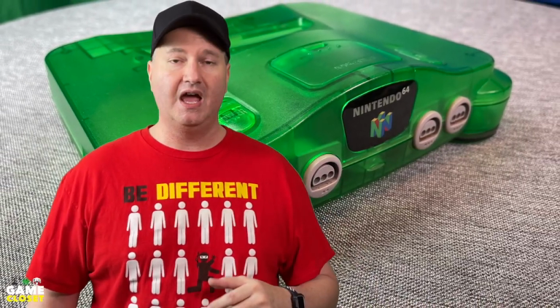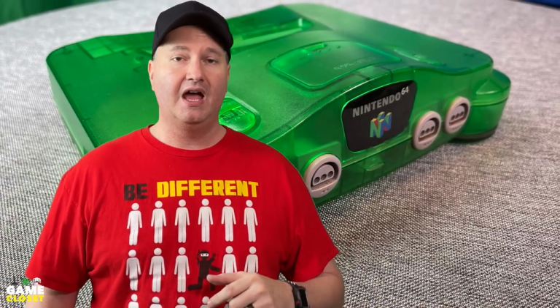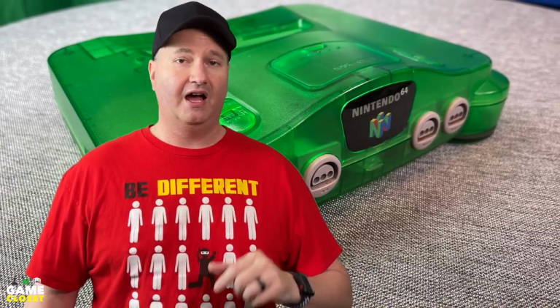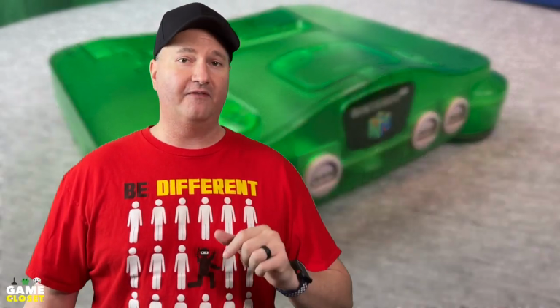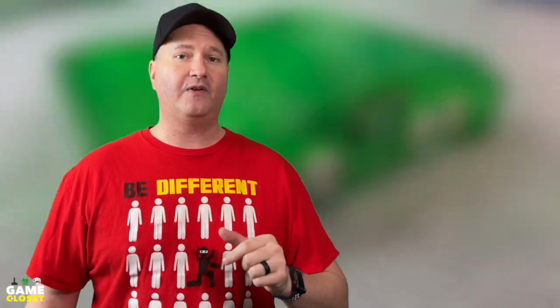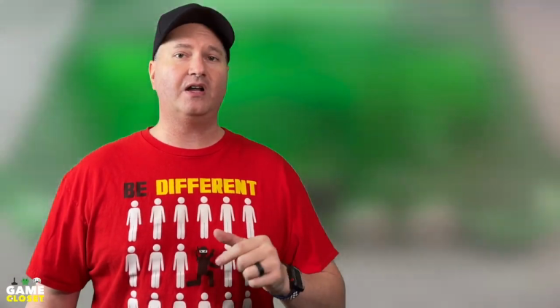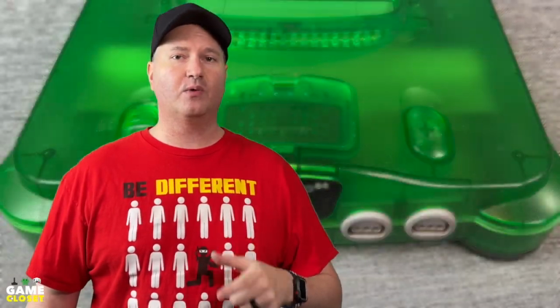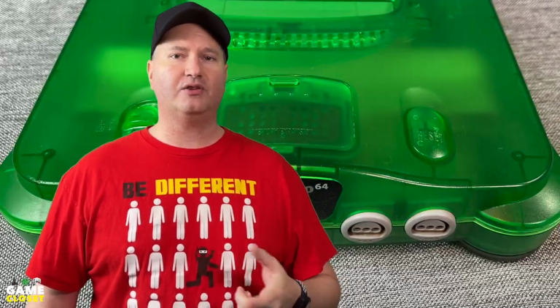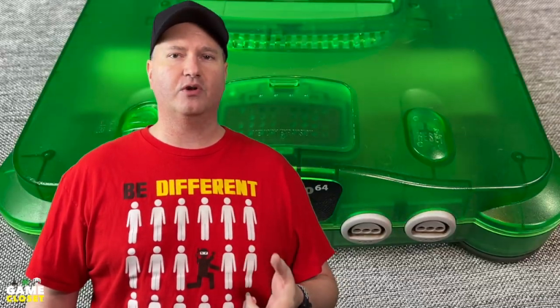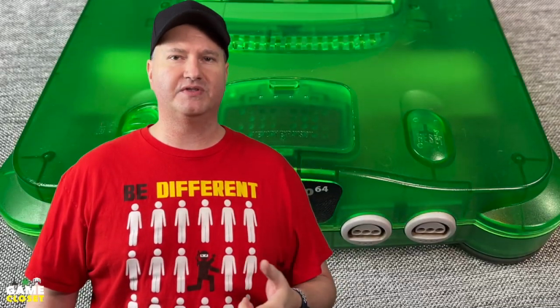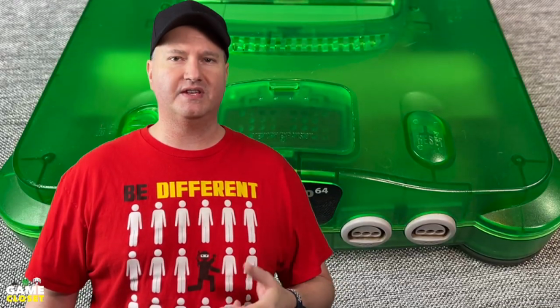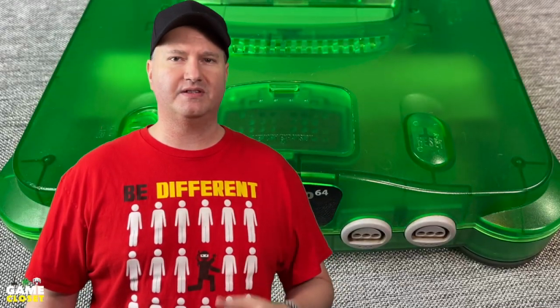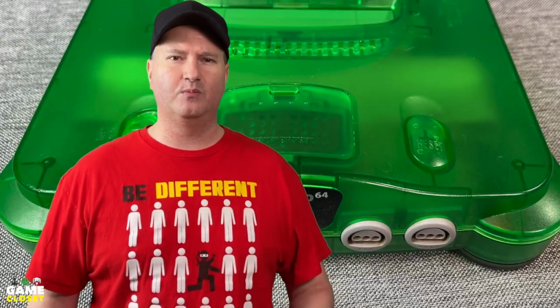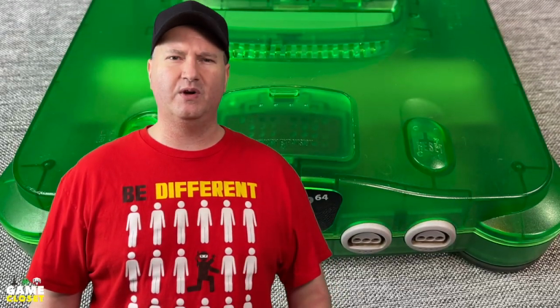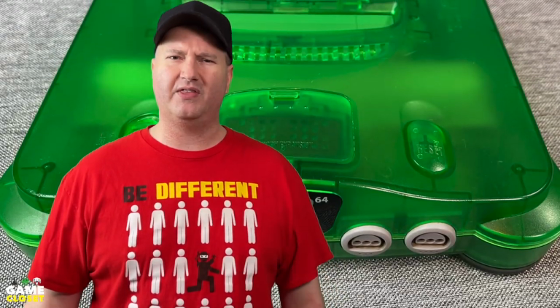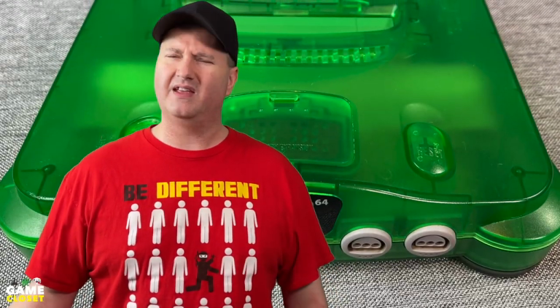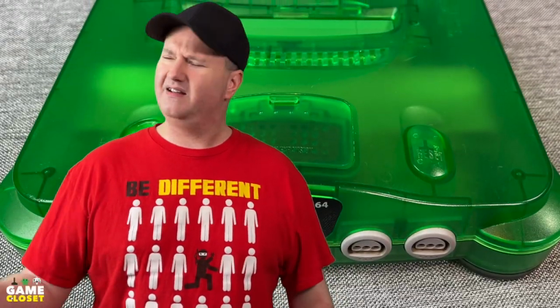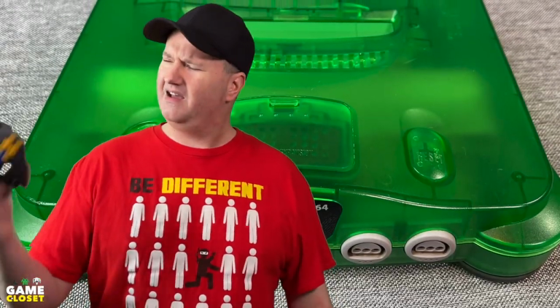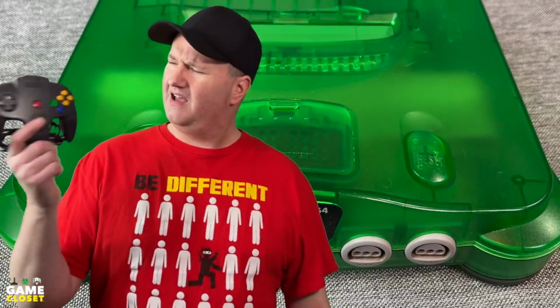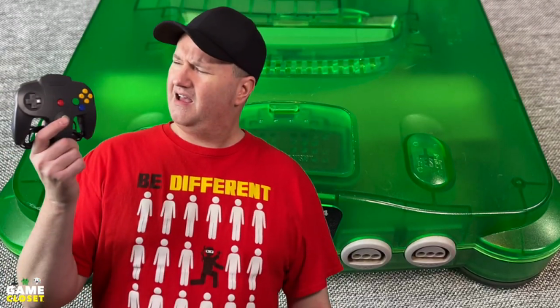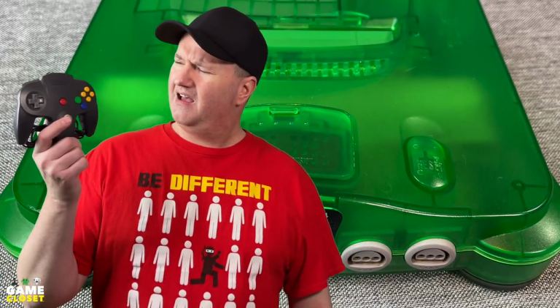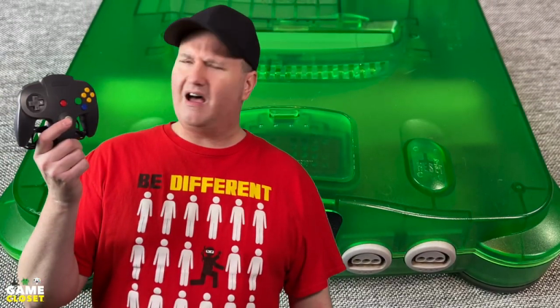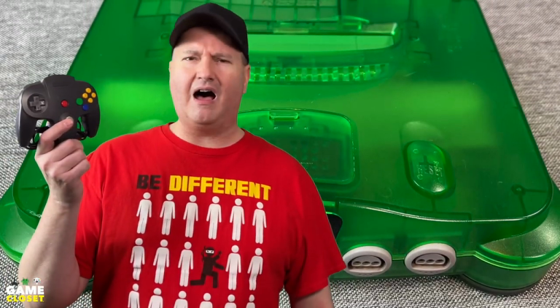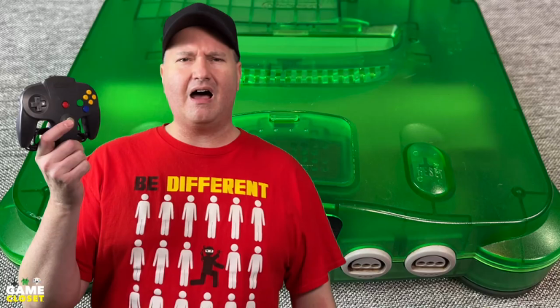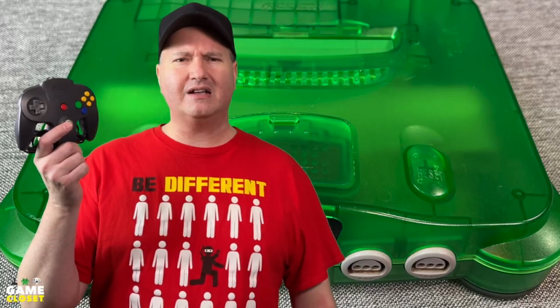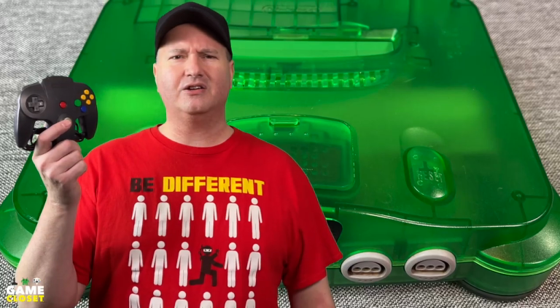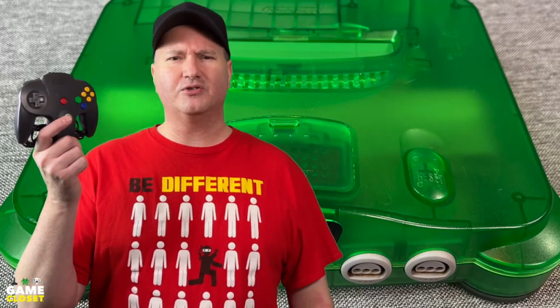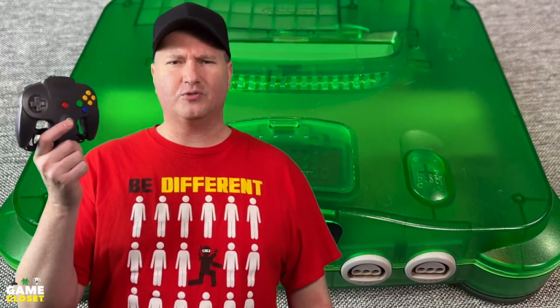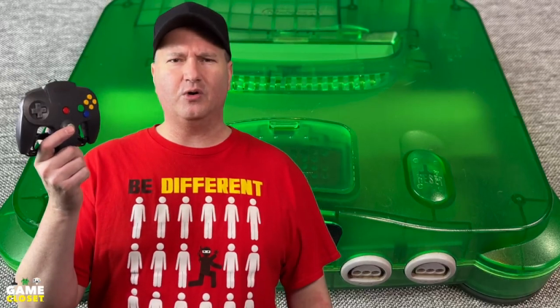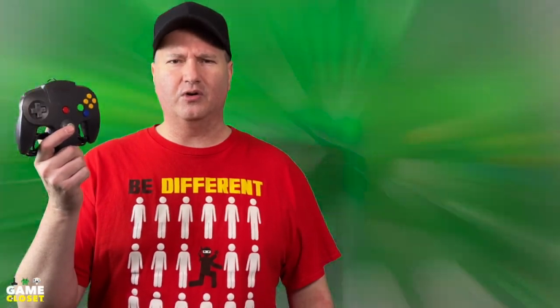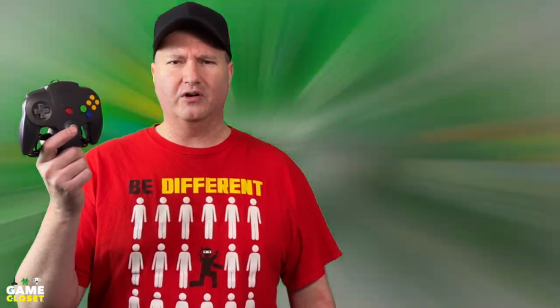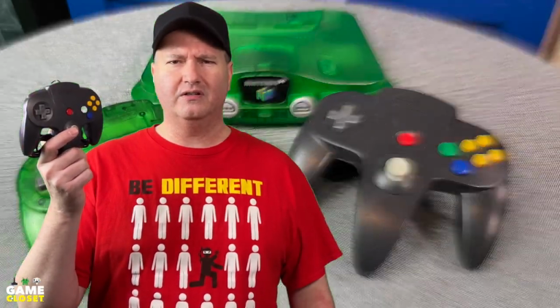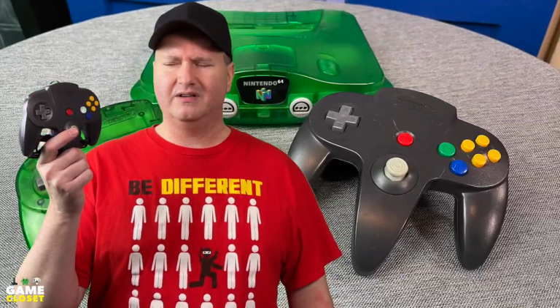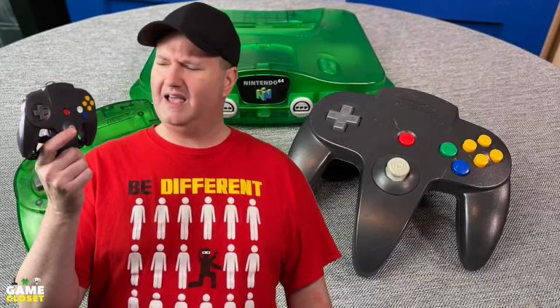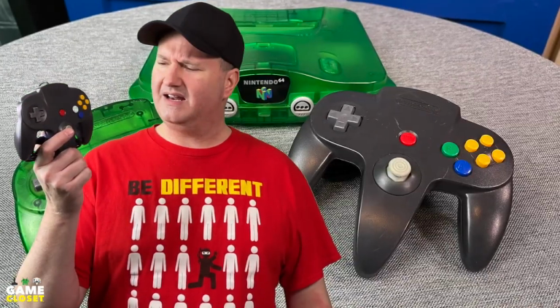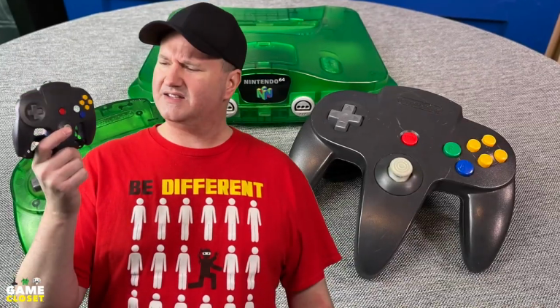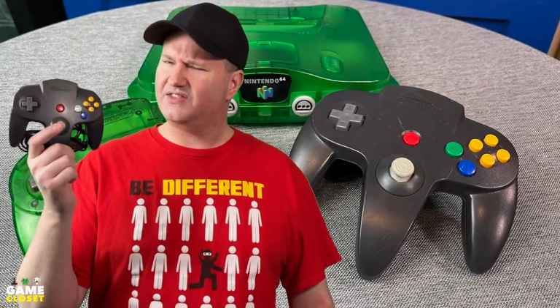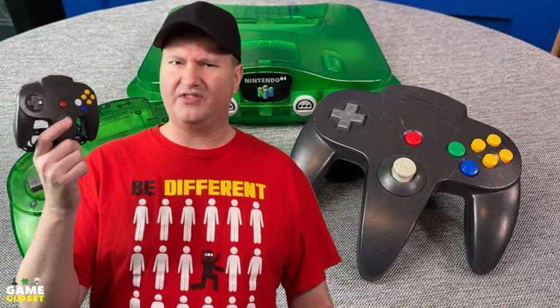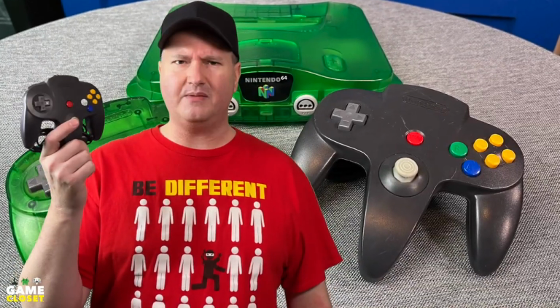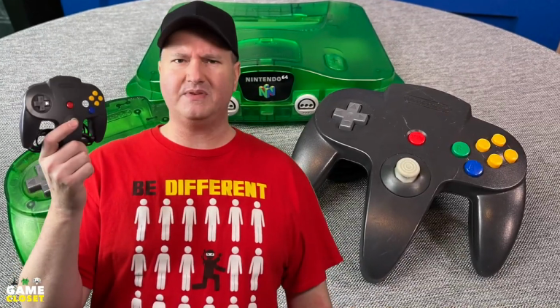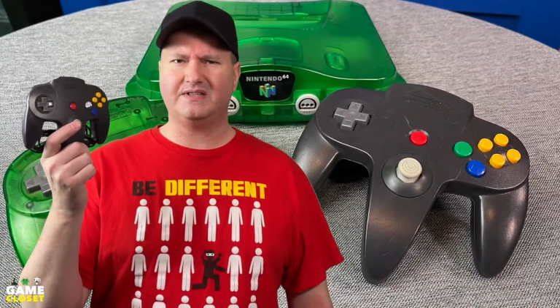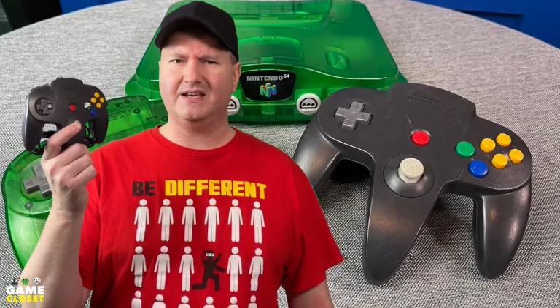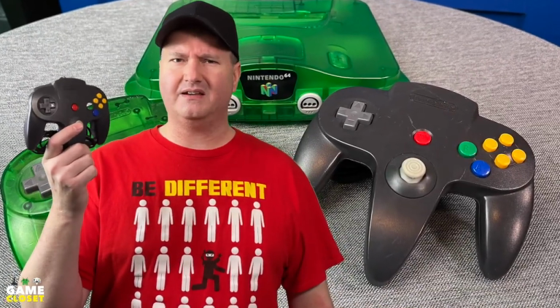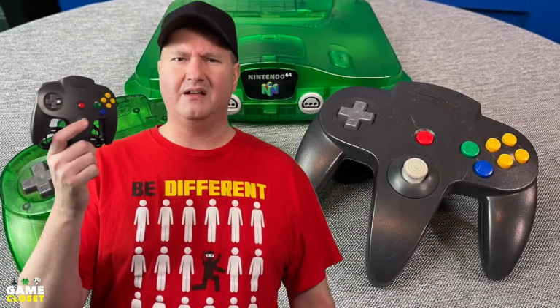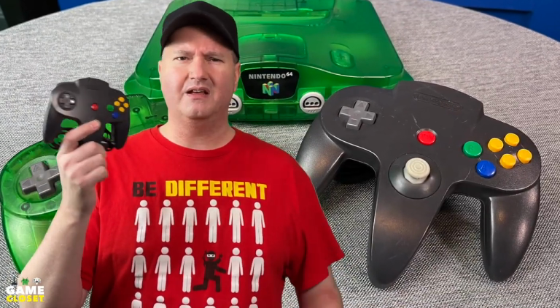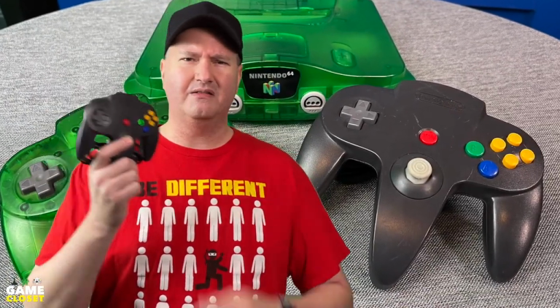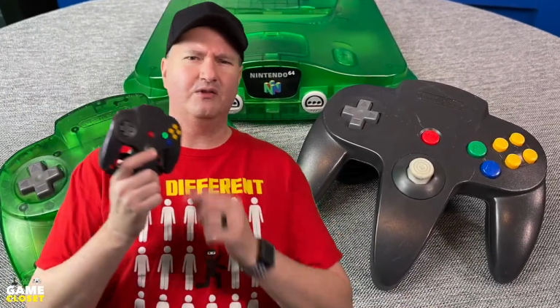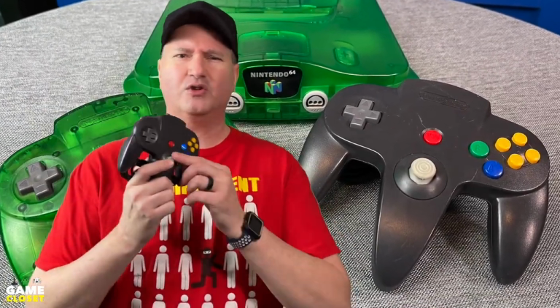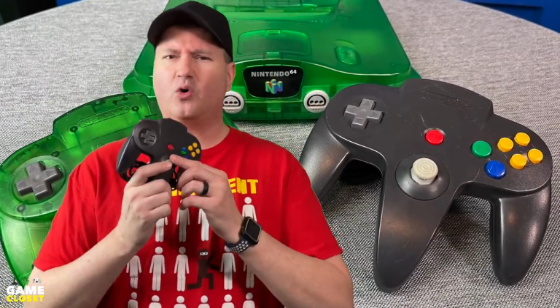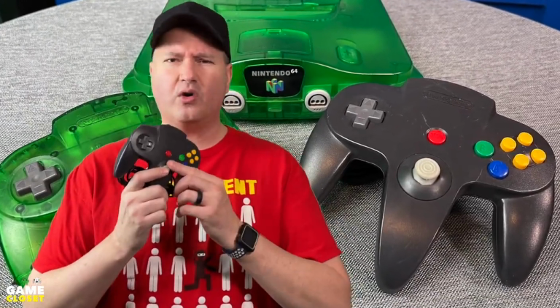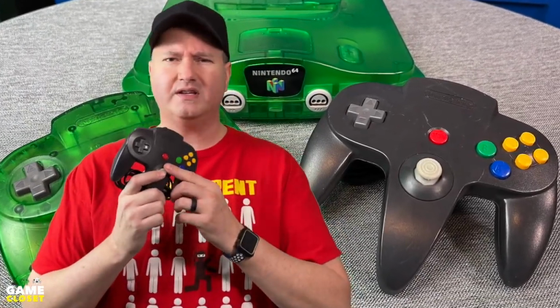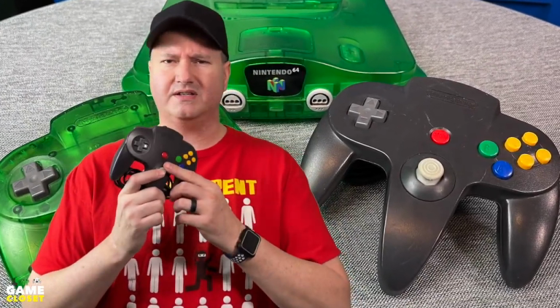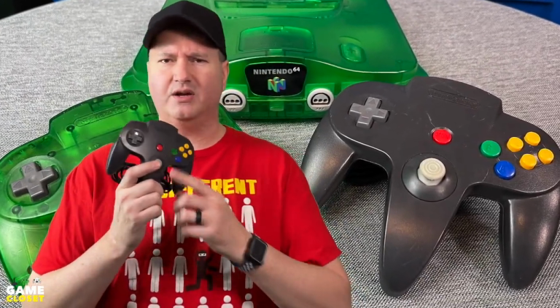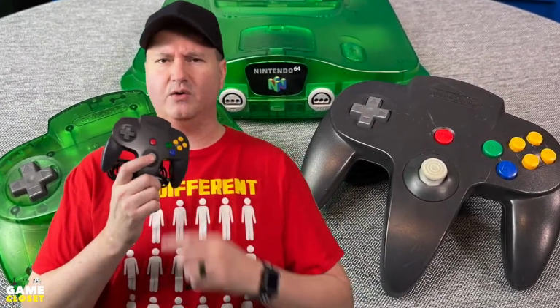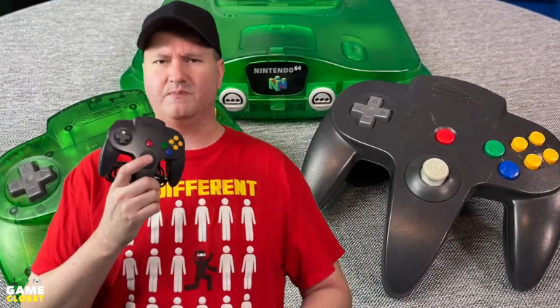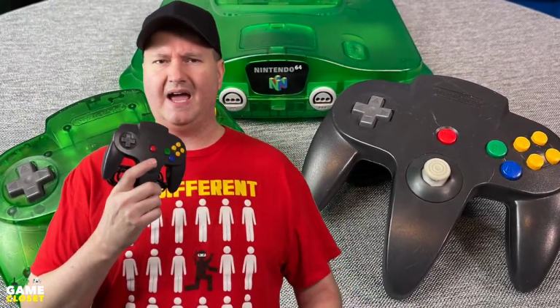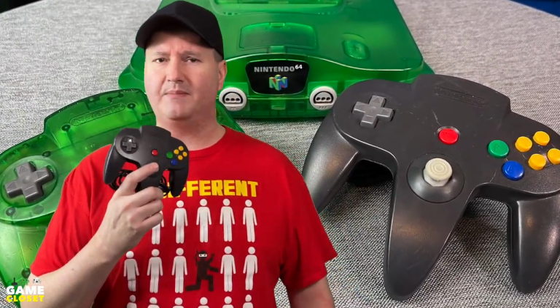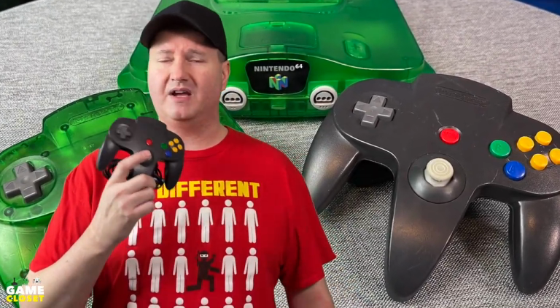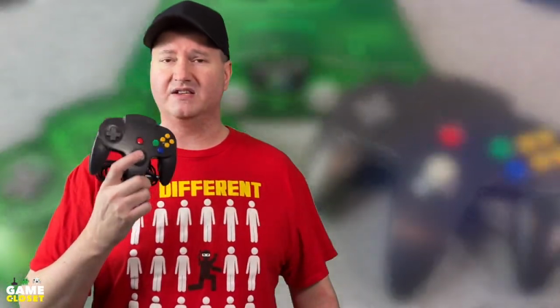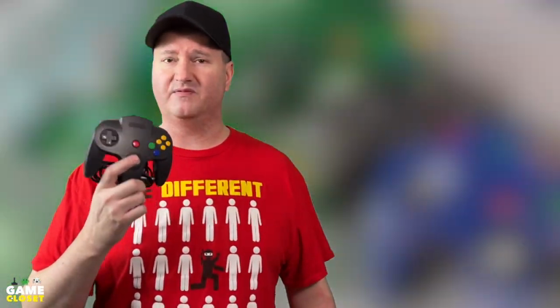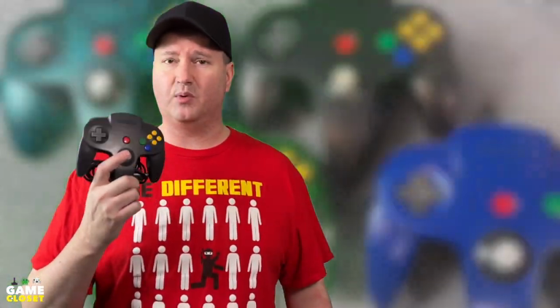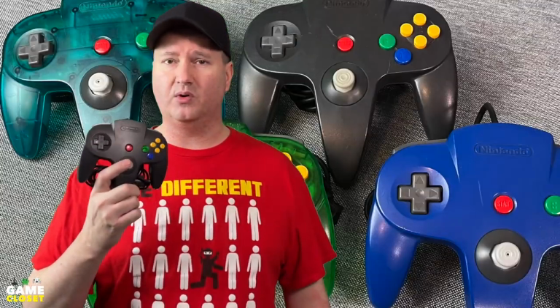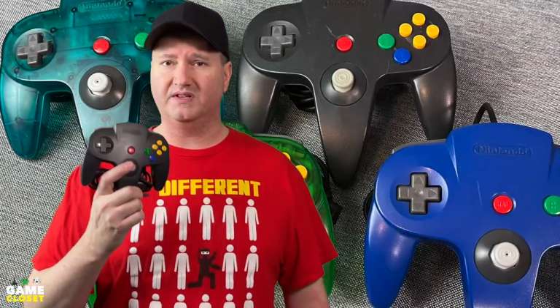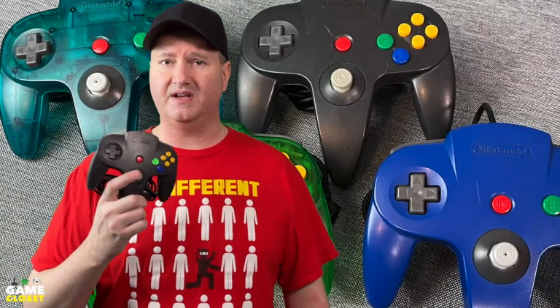A fun retro system with an odd controller, and its thumbstick notoriously goes bad because of poor design.